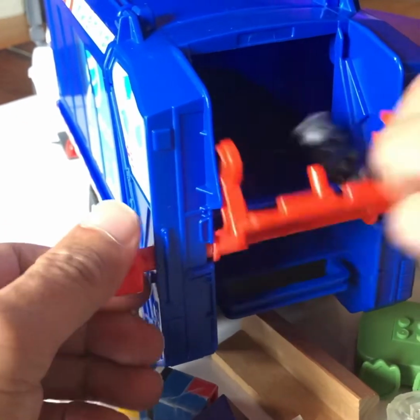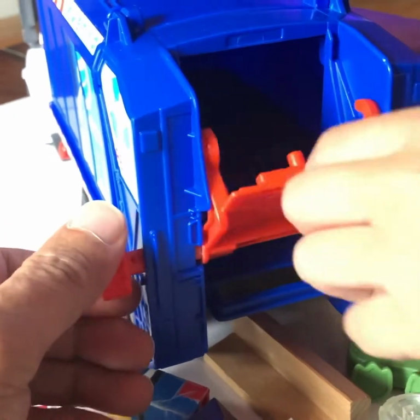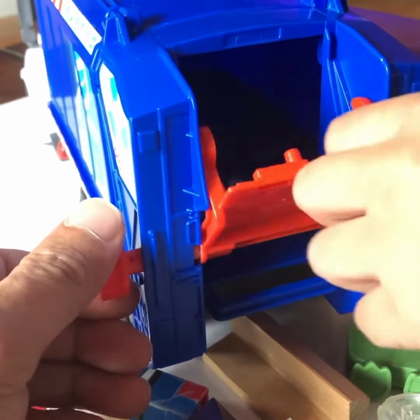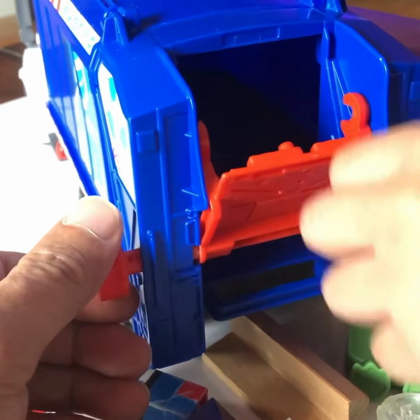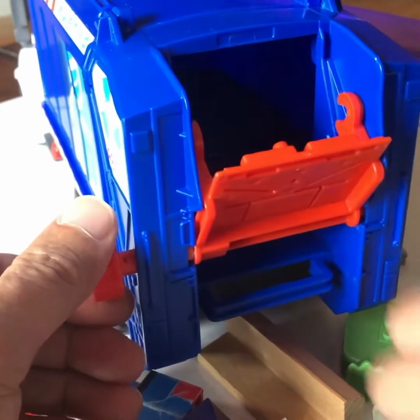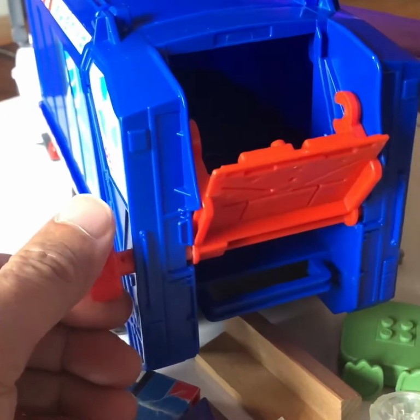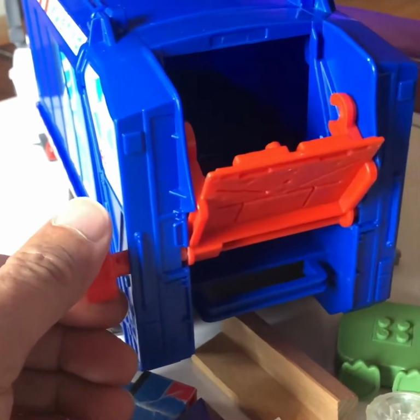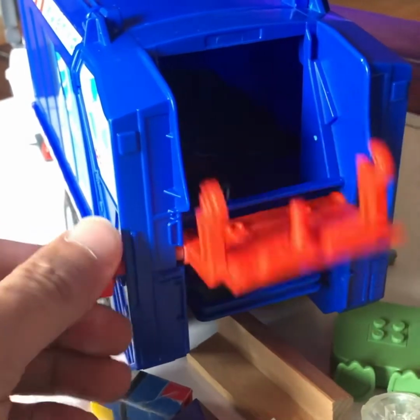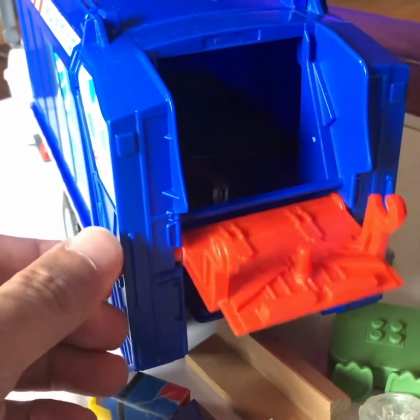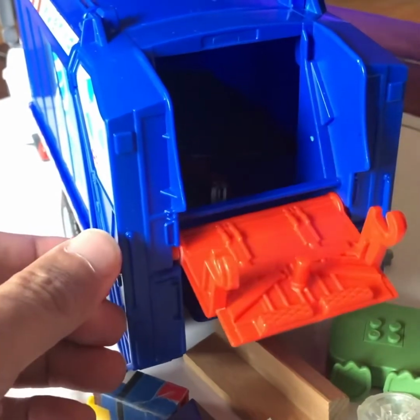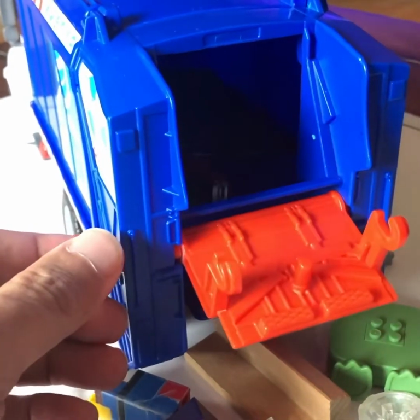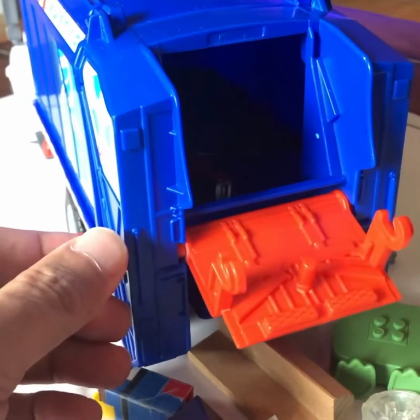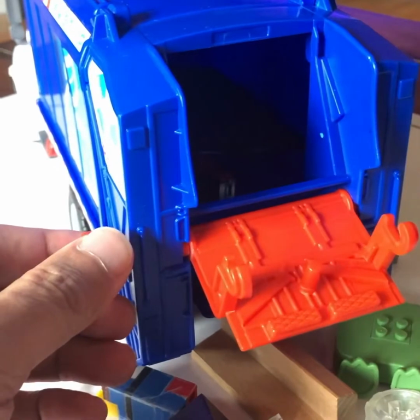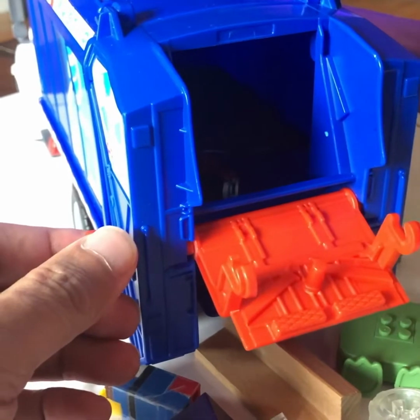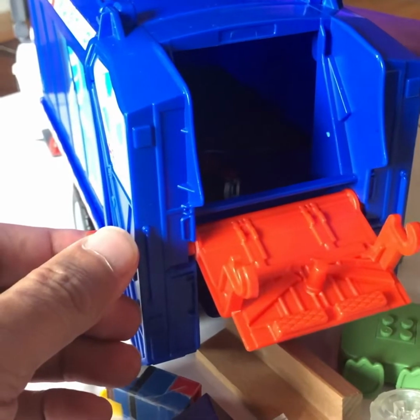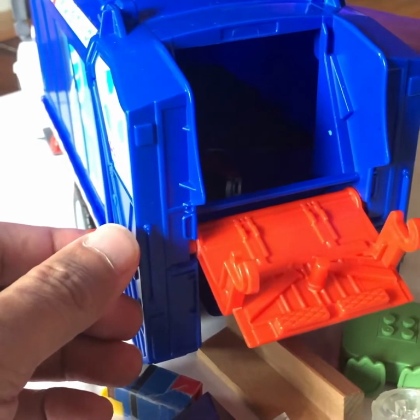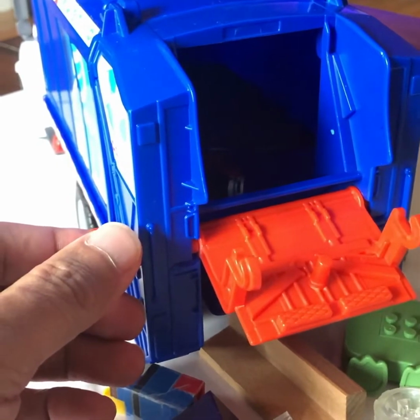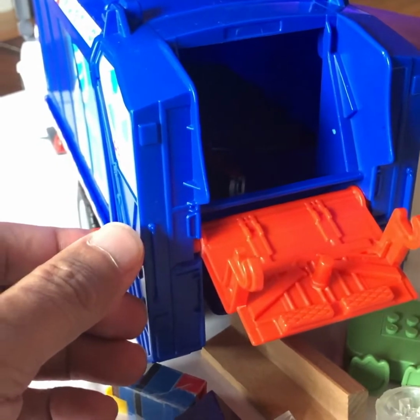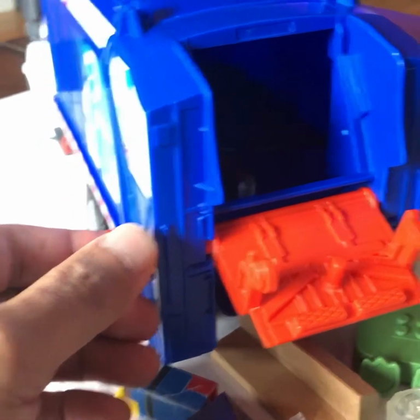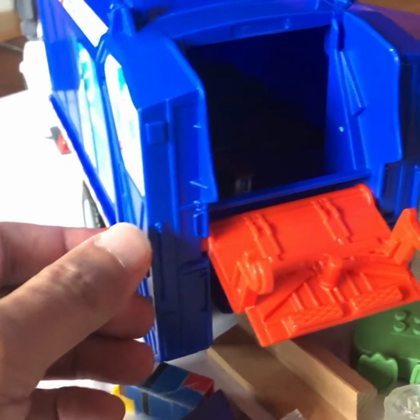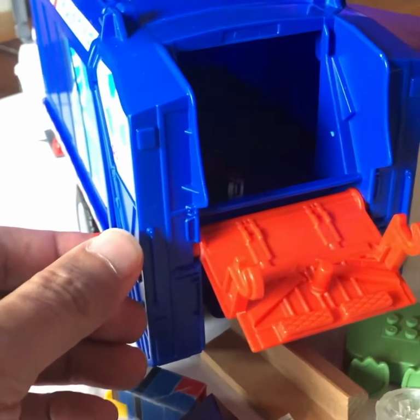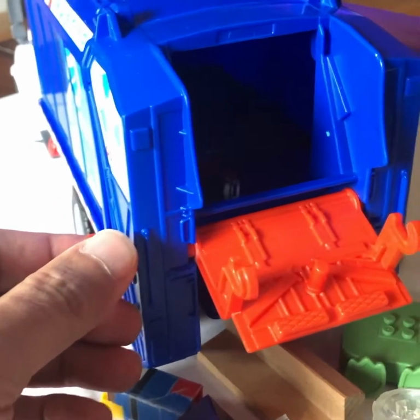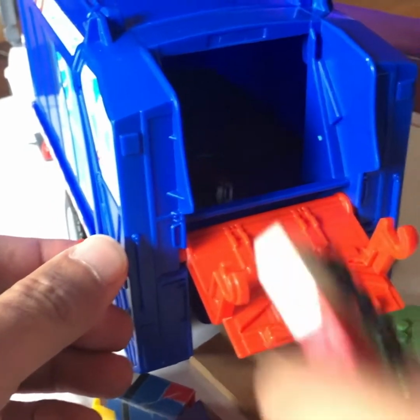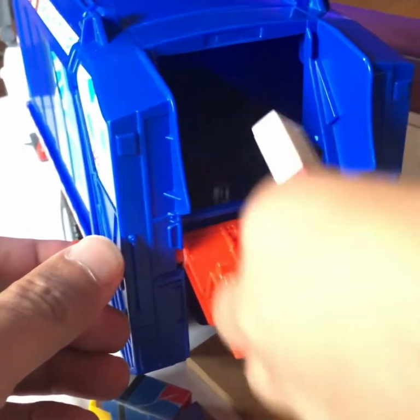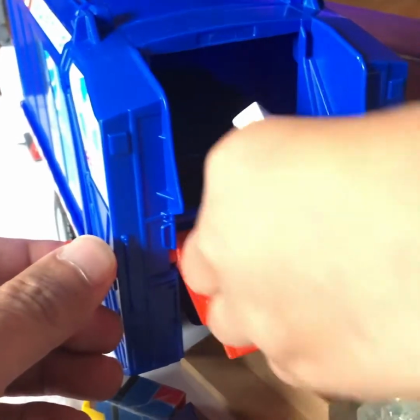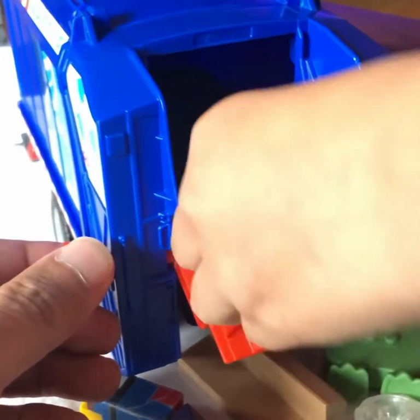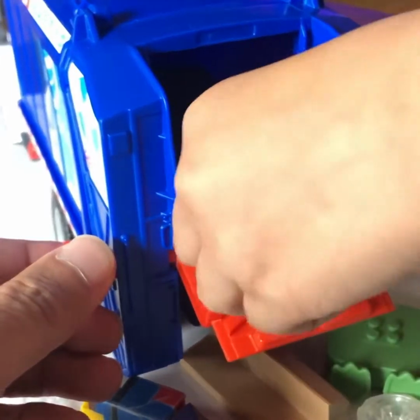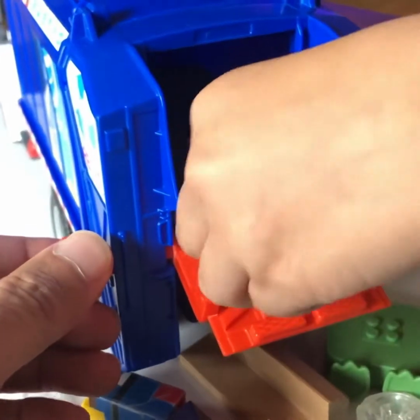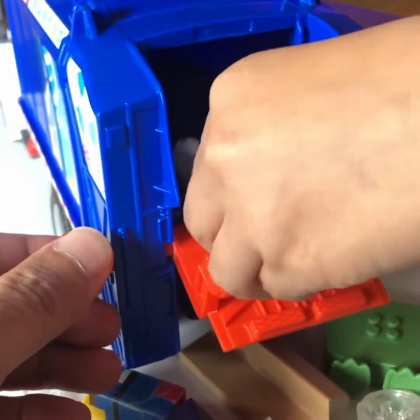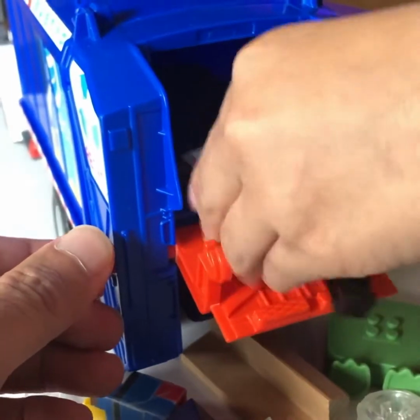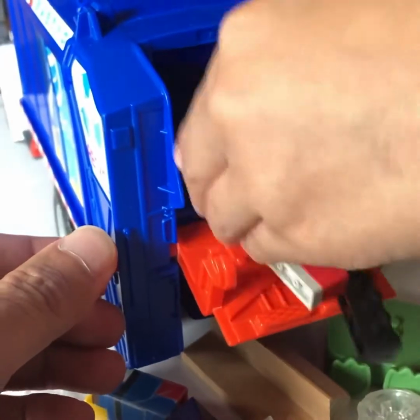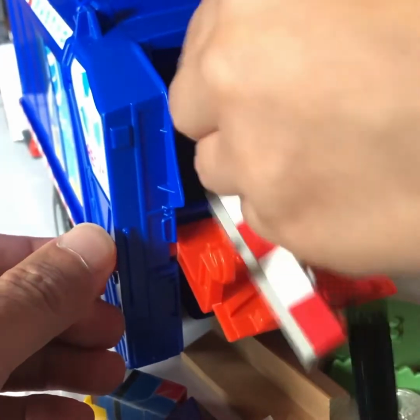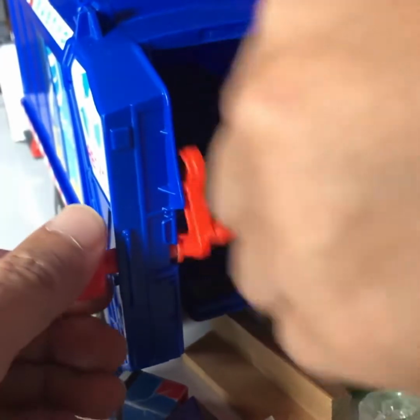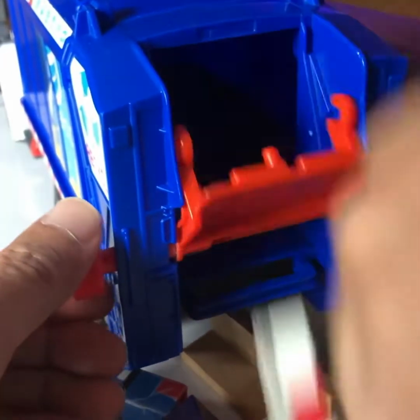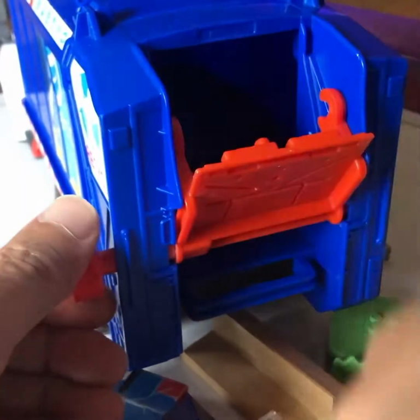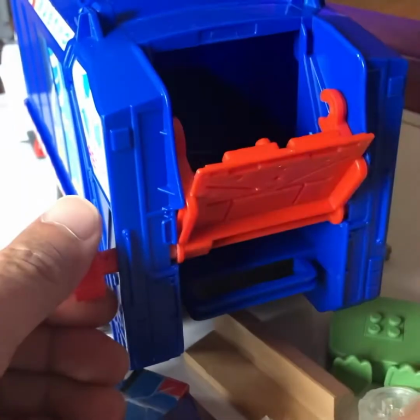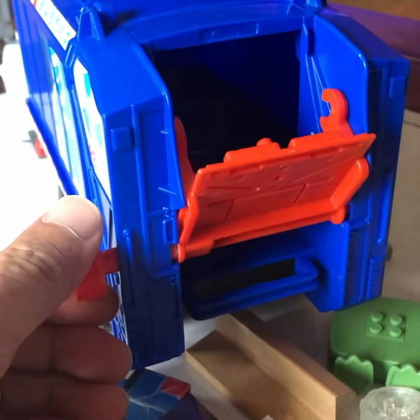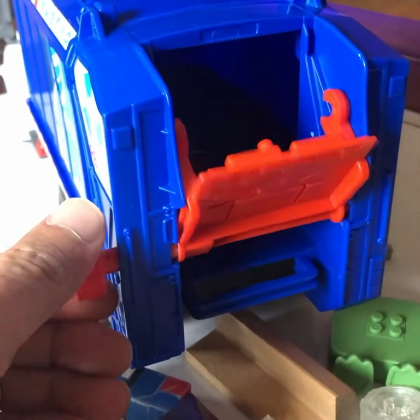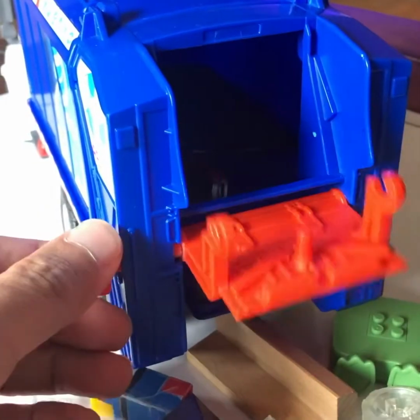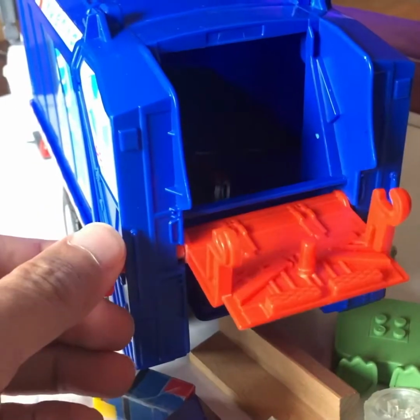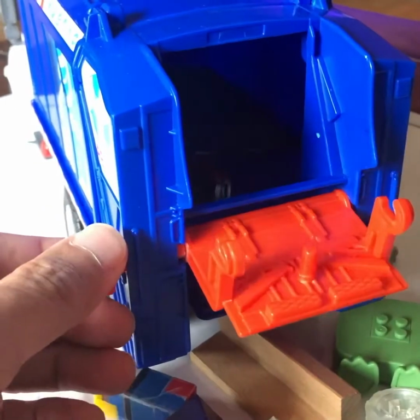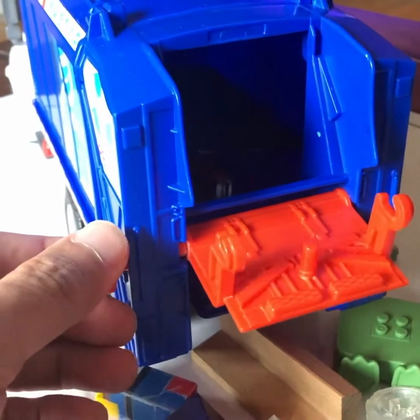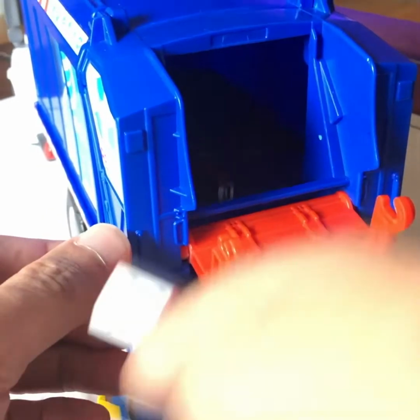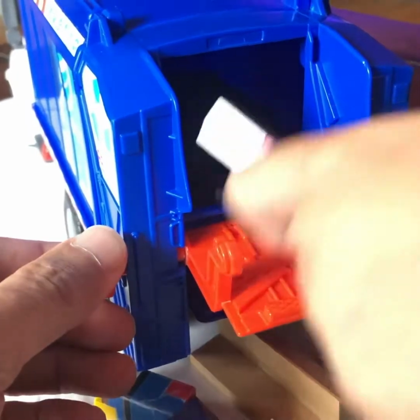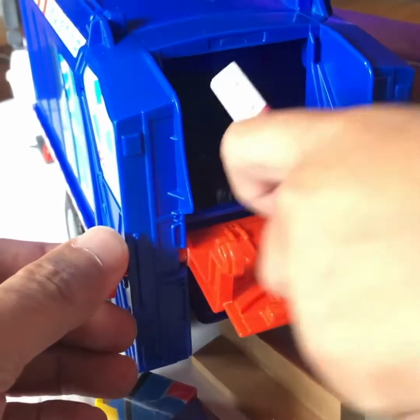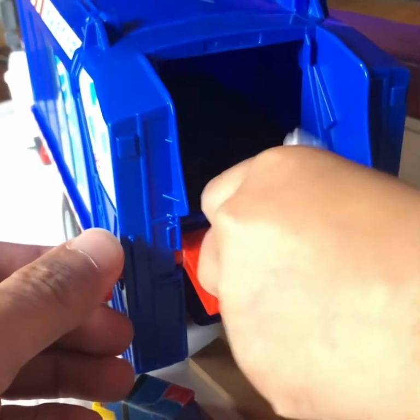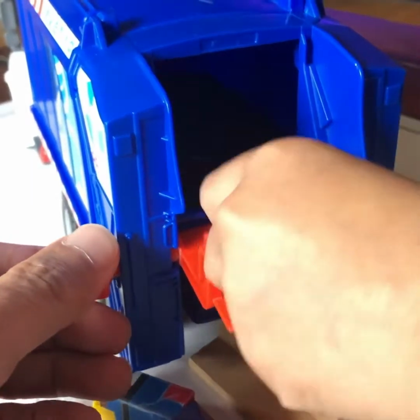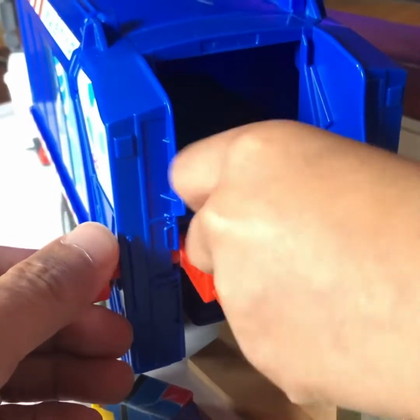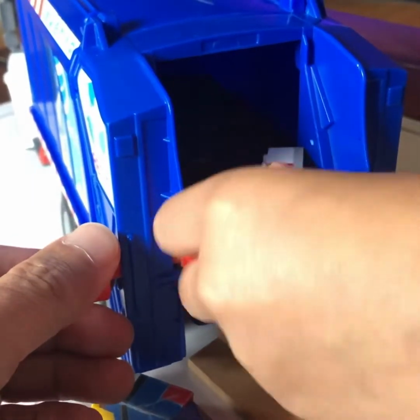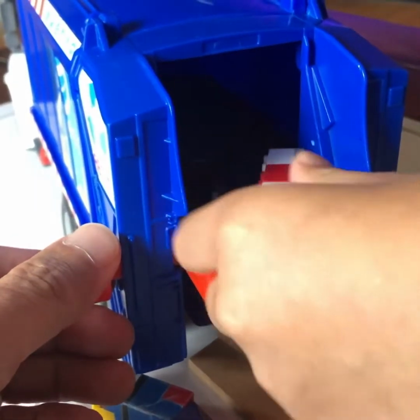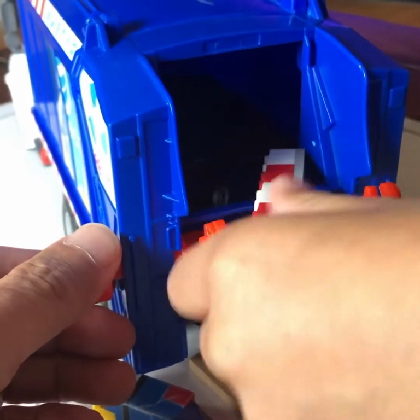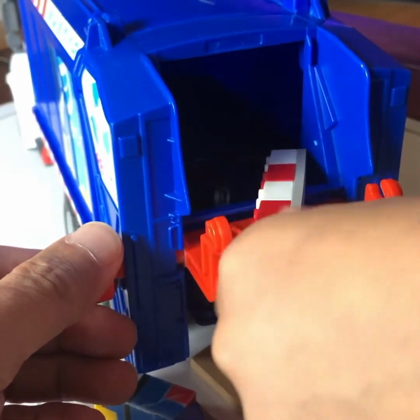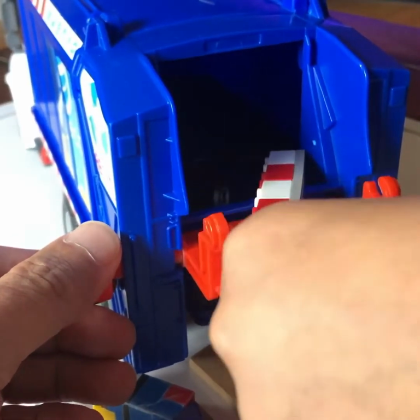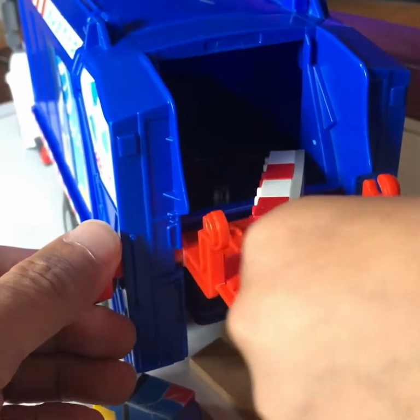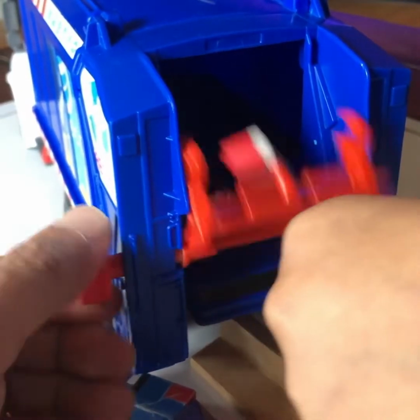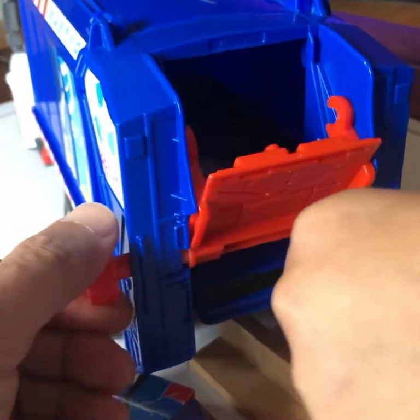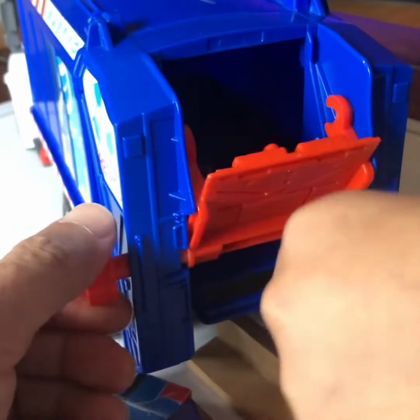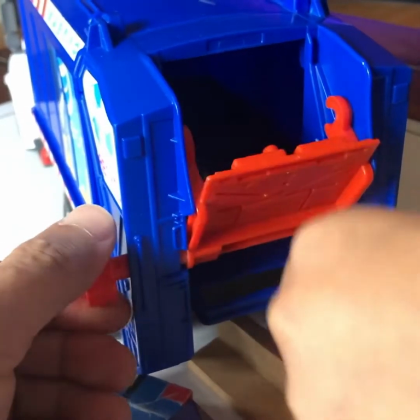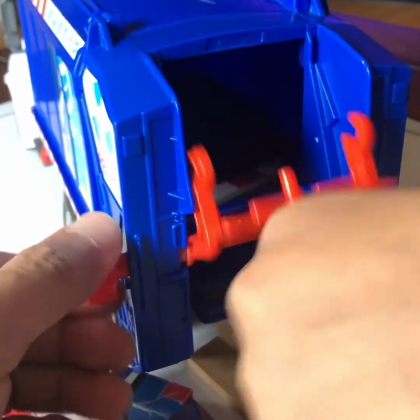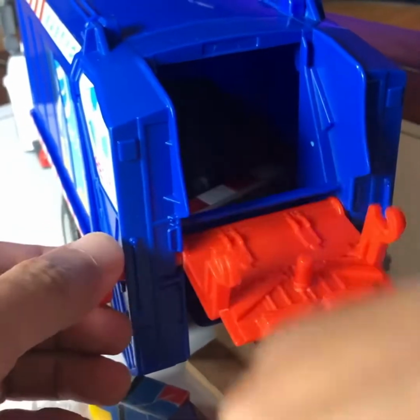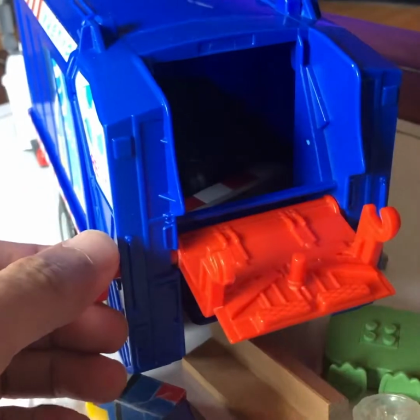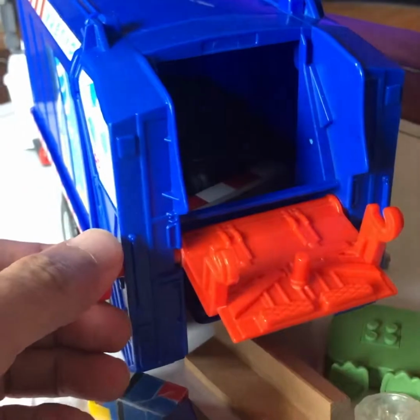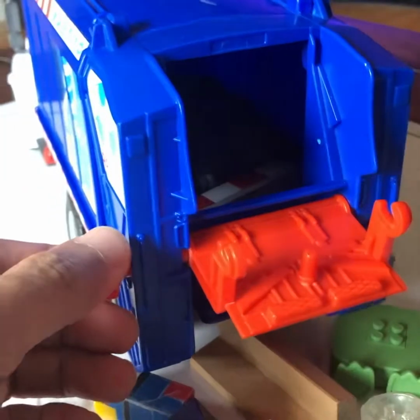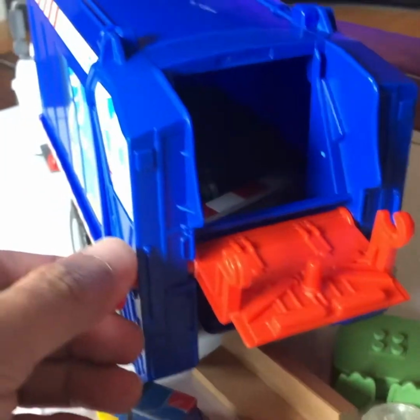Oh, we cannot put it inside. So we're going to get the garbage later — a garbage can.